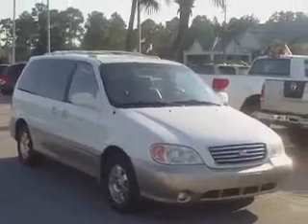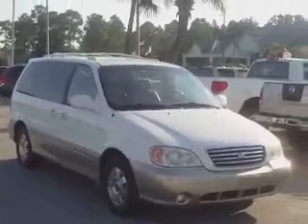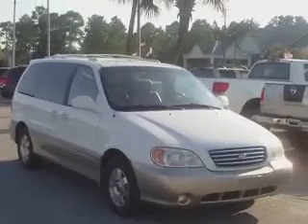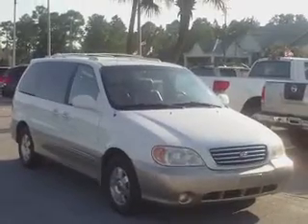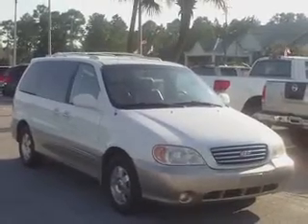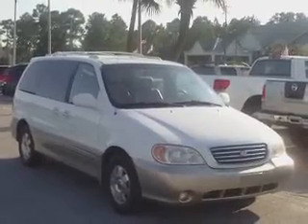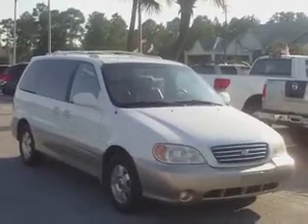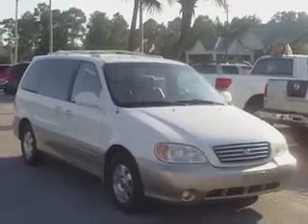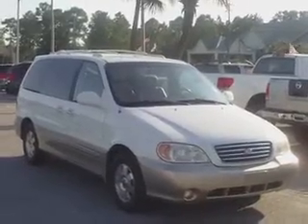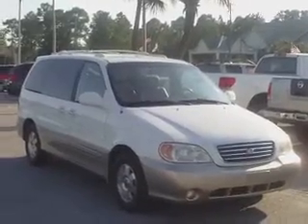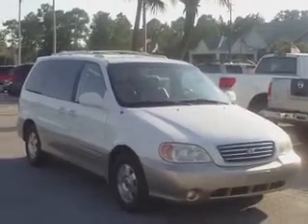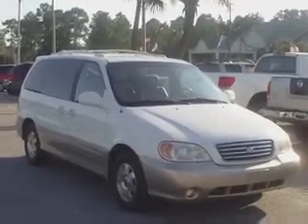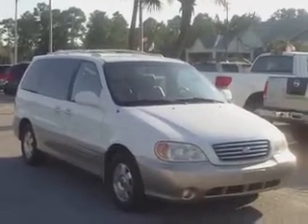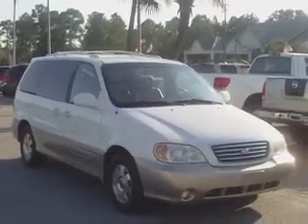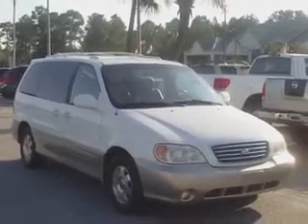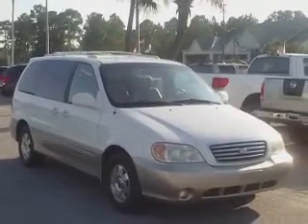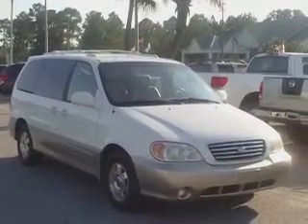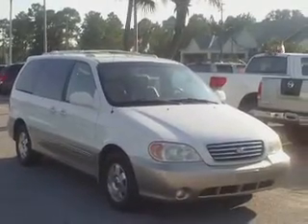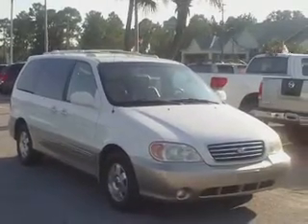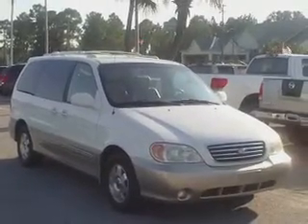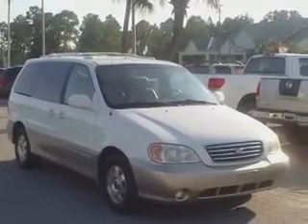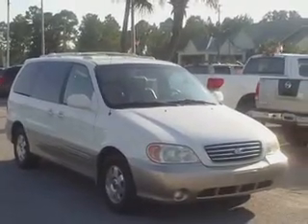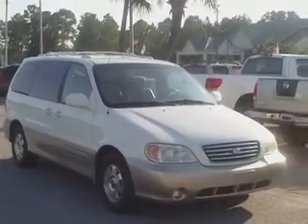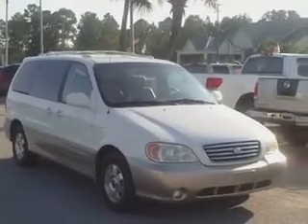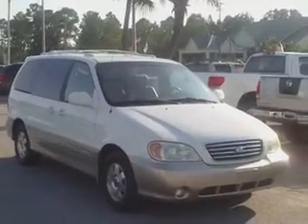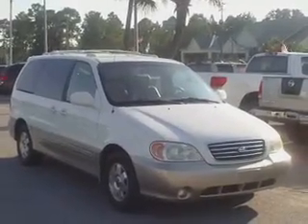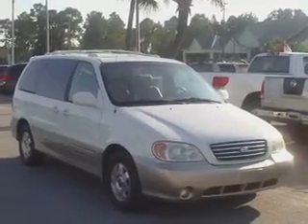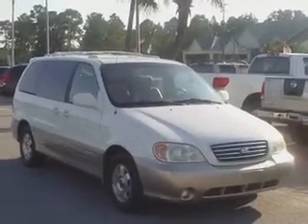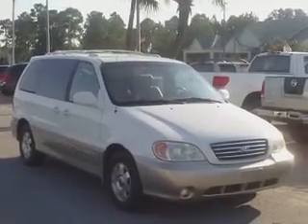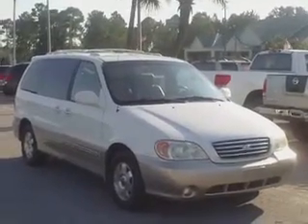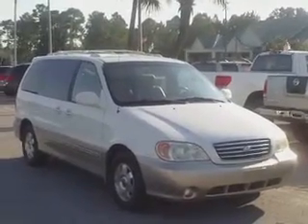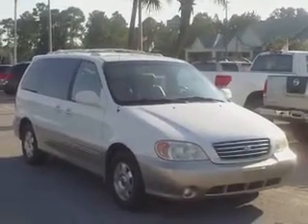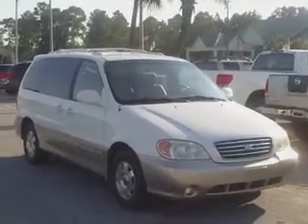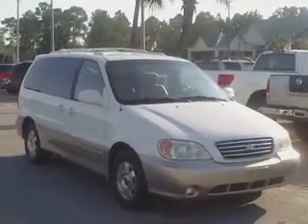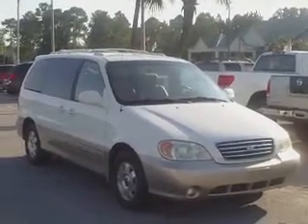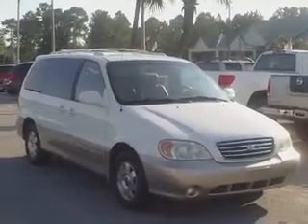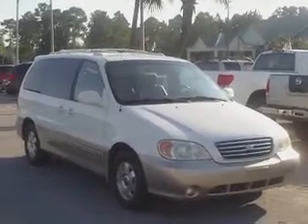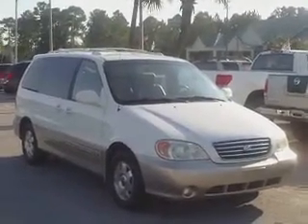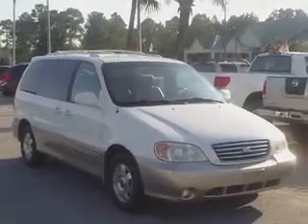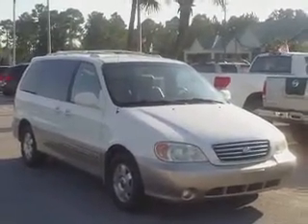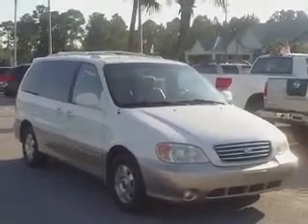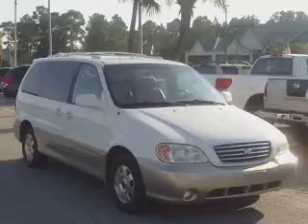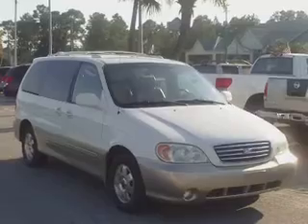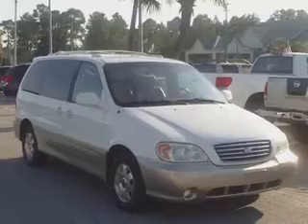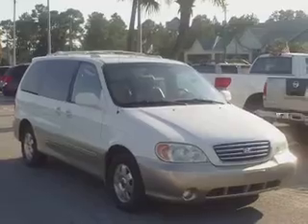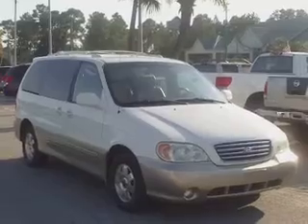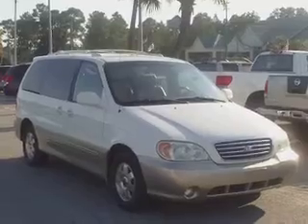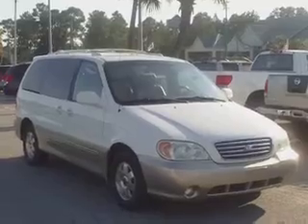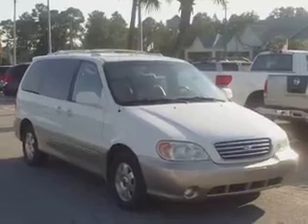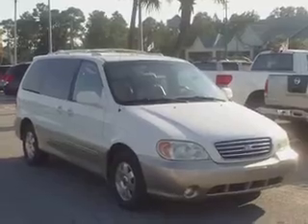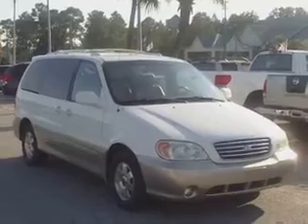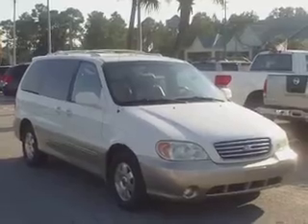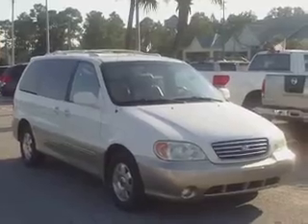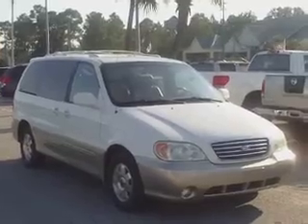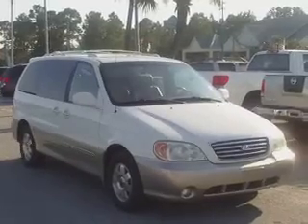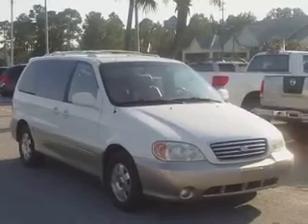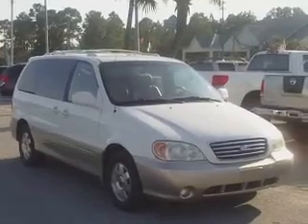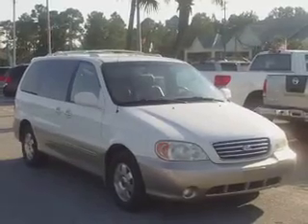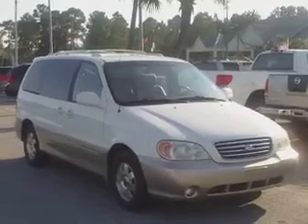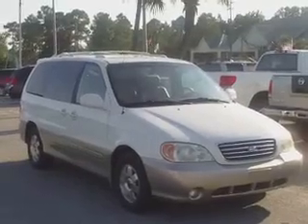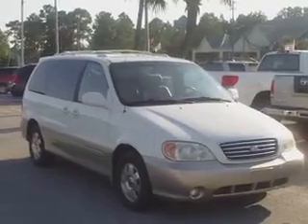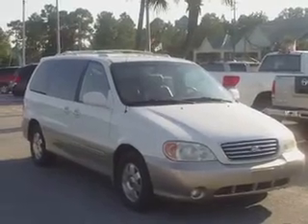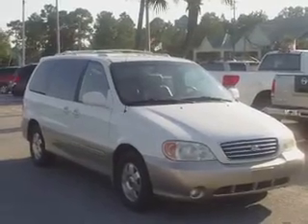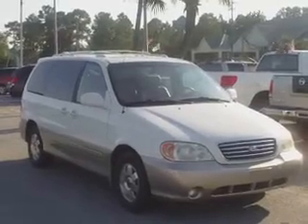2002 Kia Sedona EX with leather, four door entry, and four captain's chairs. Kia Sedona EX.